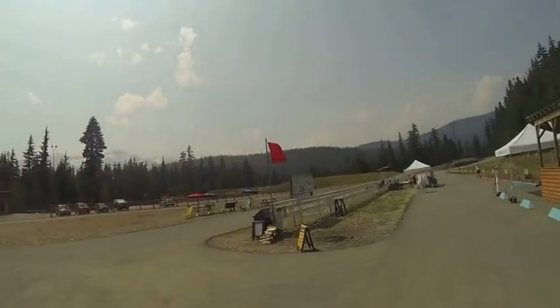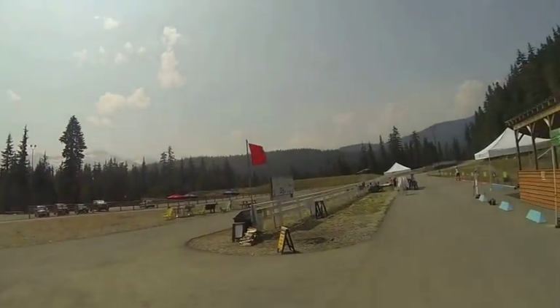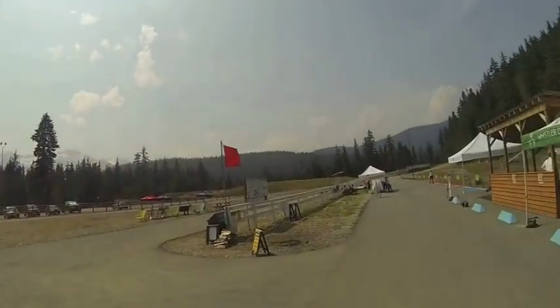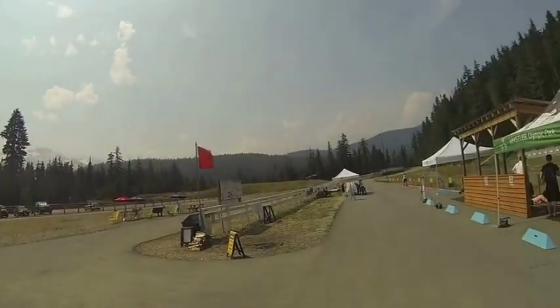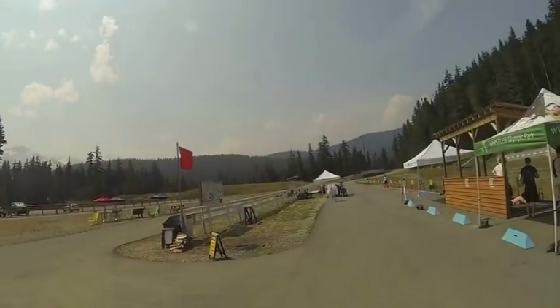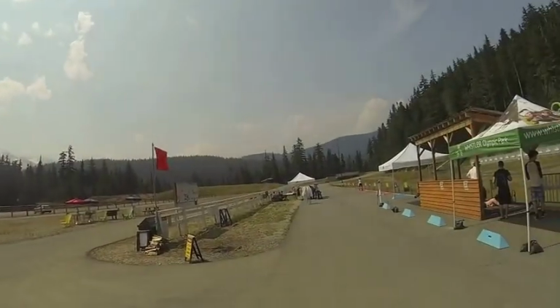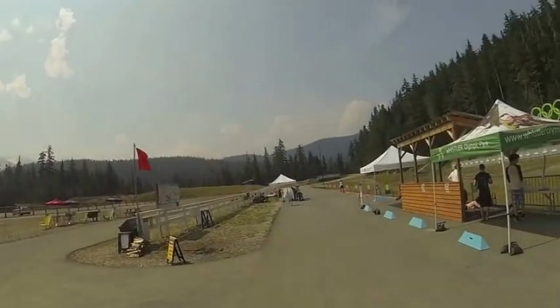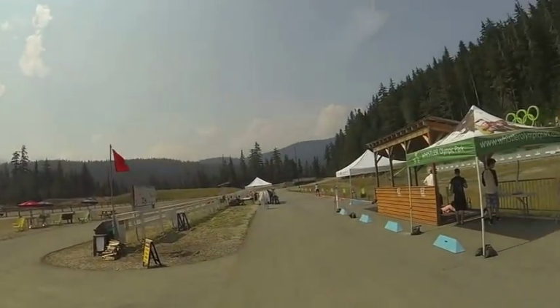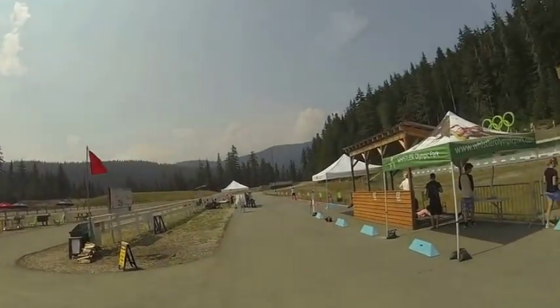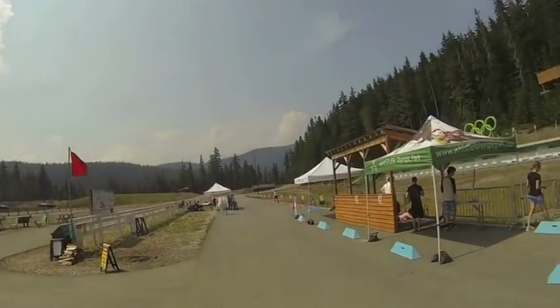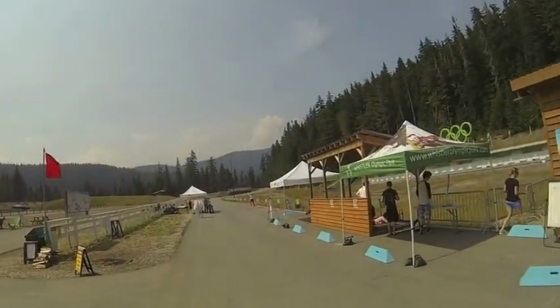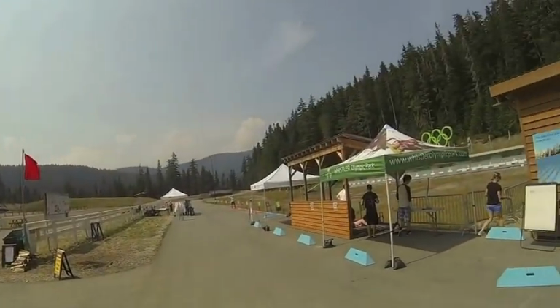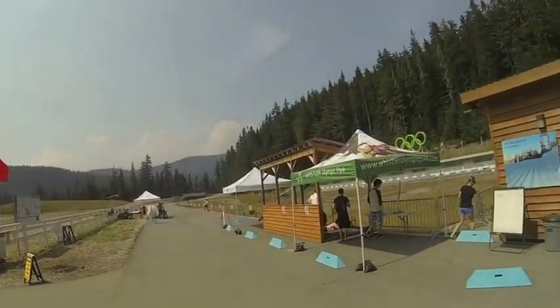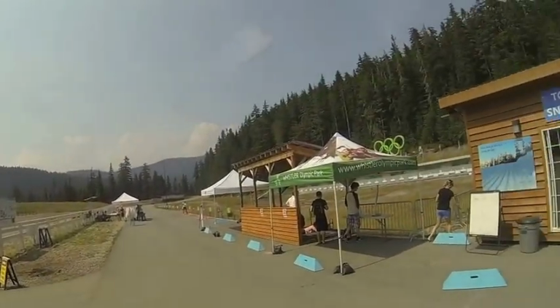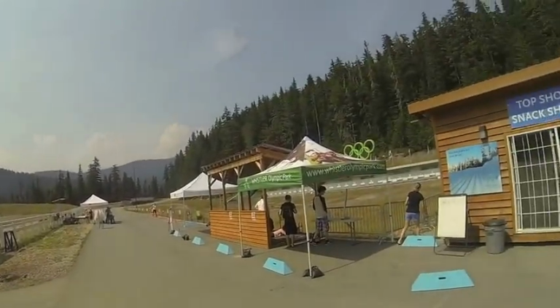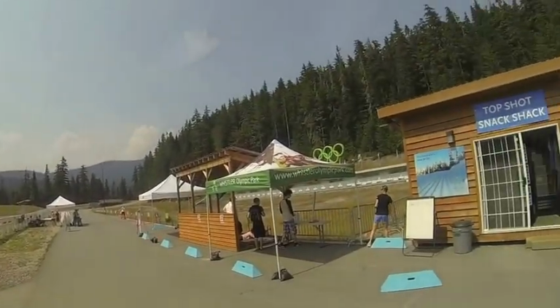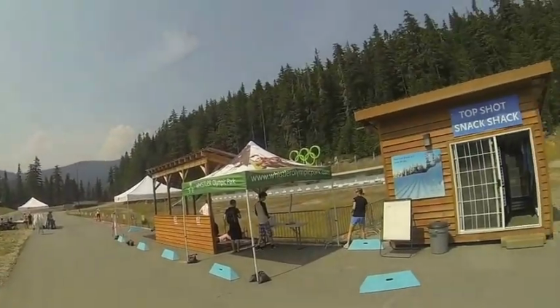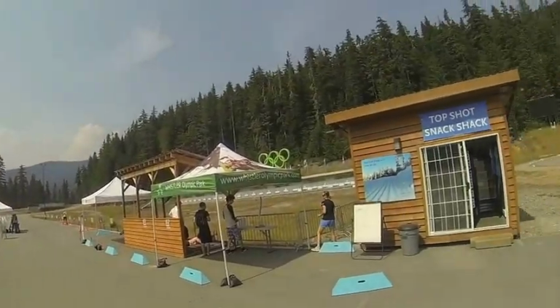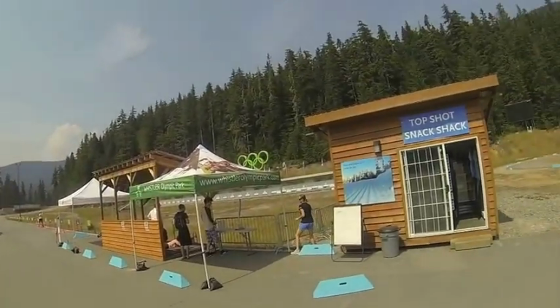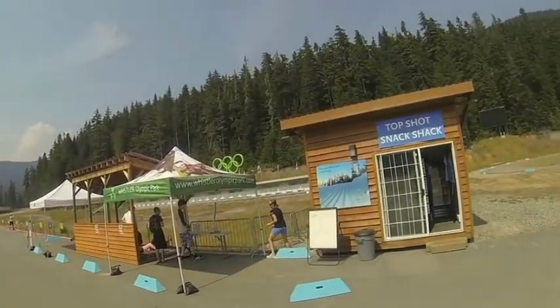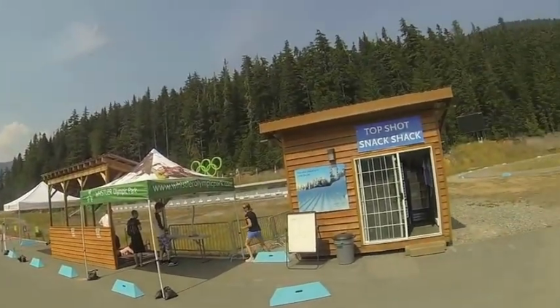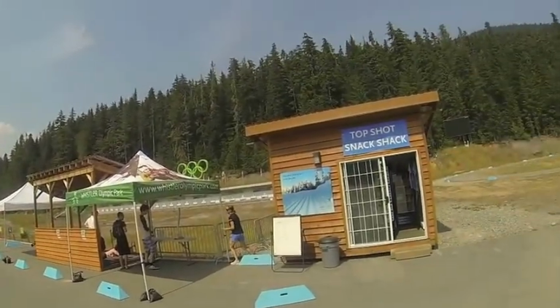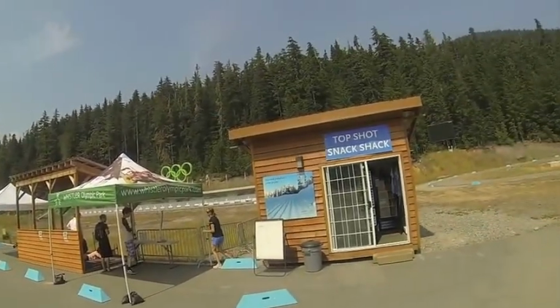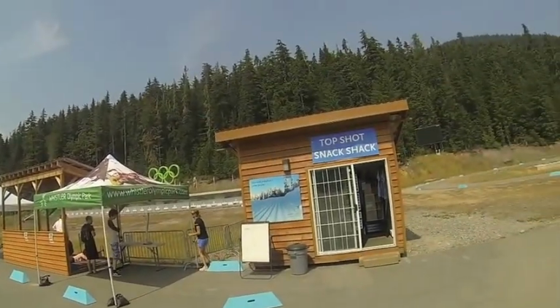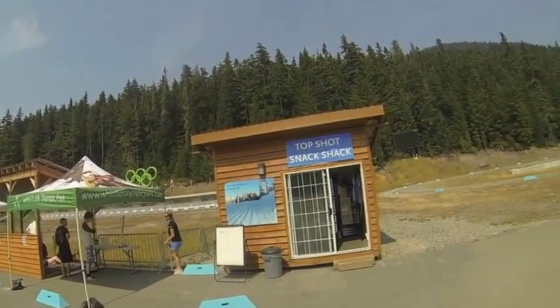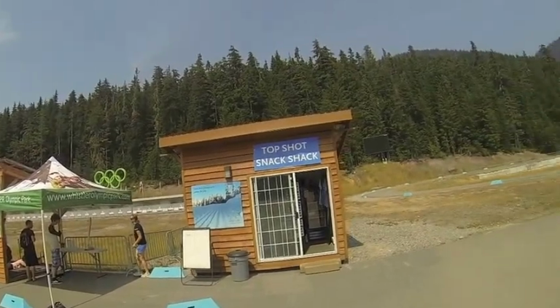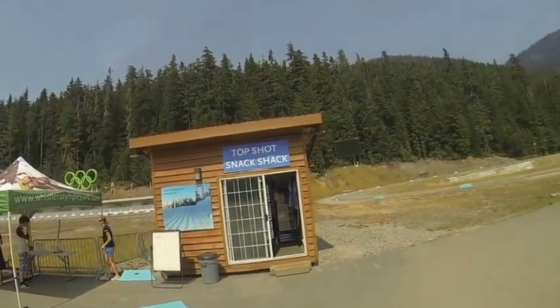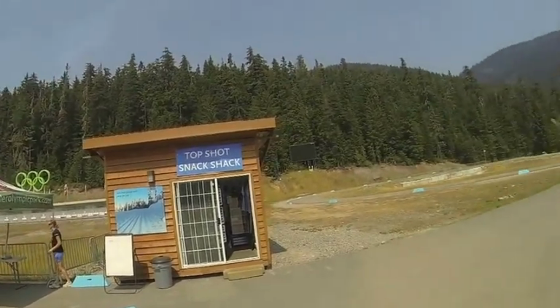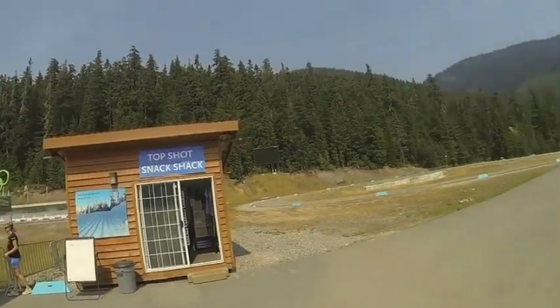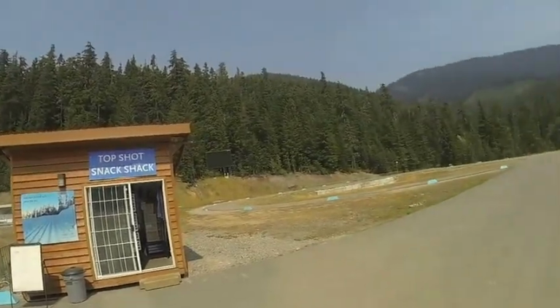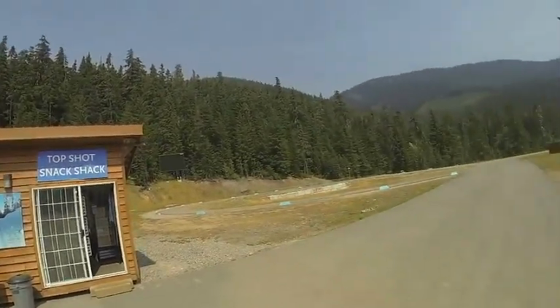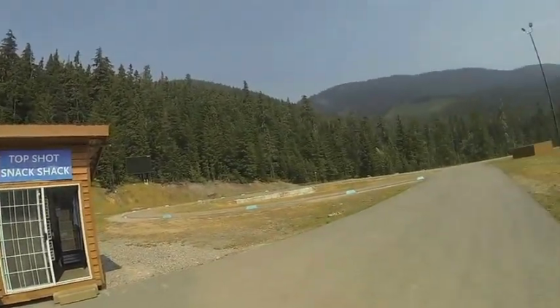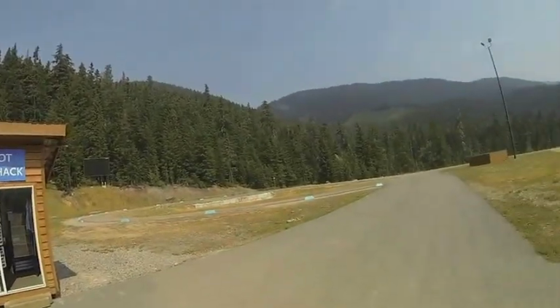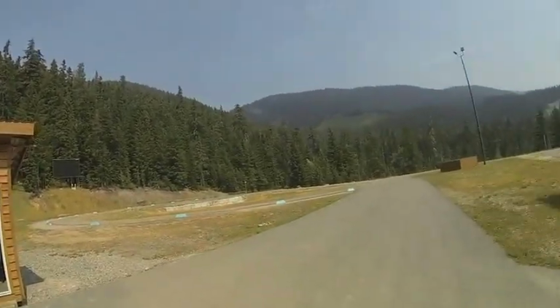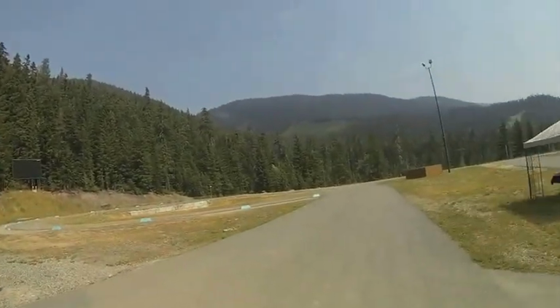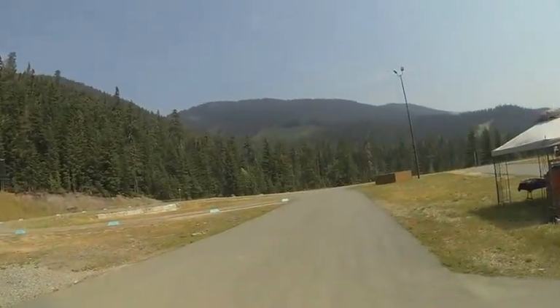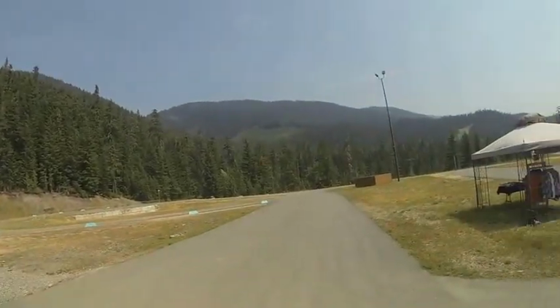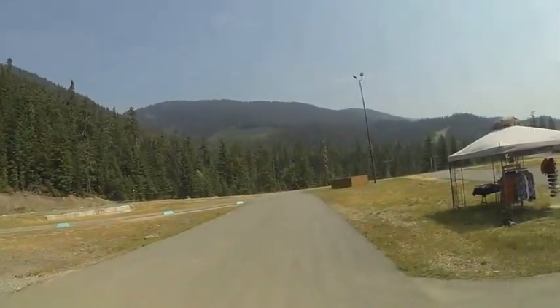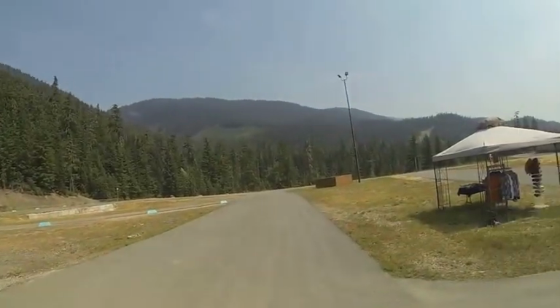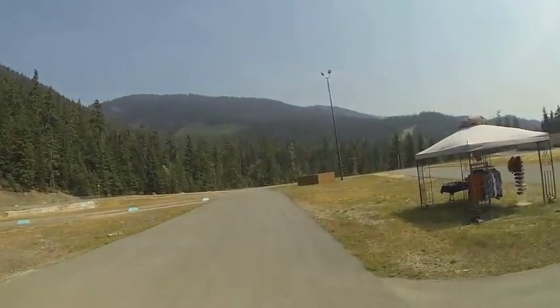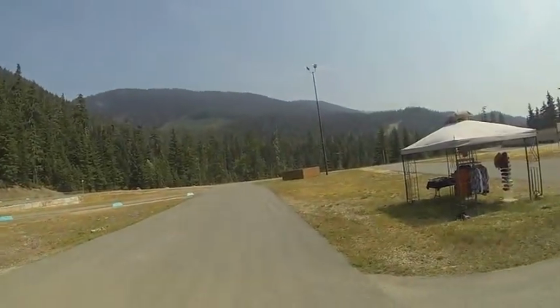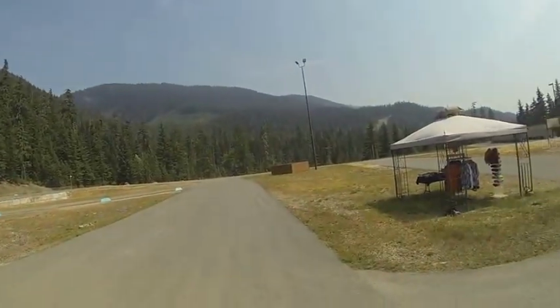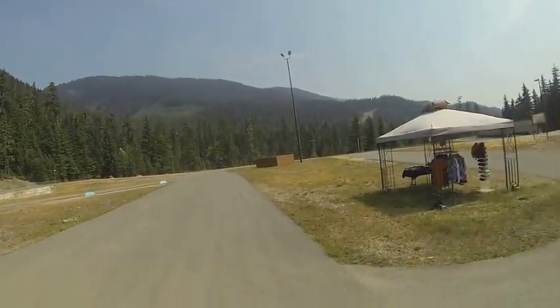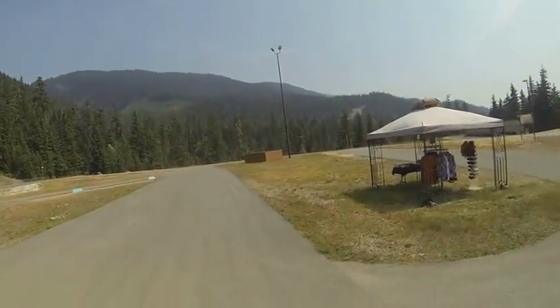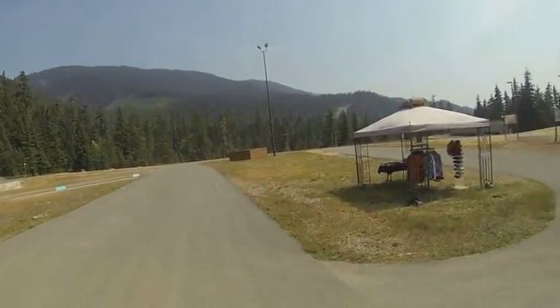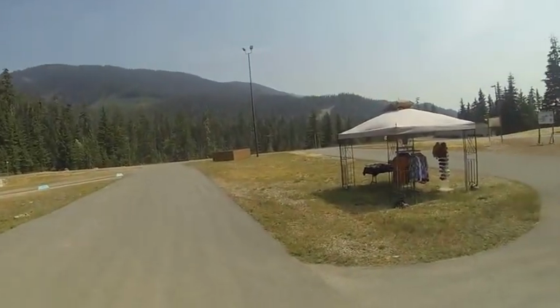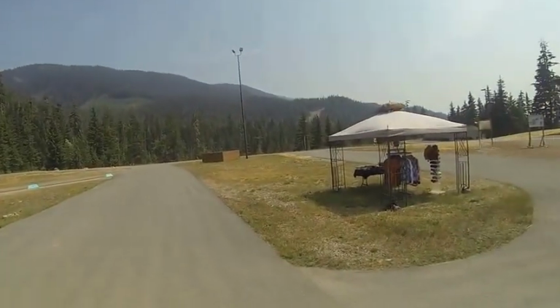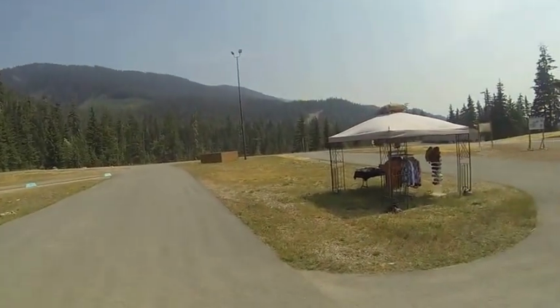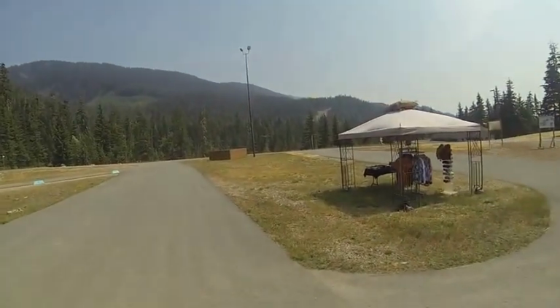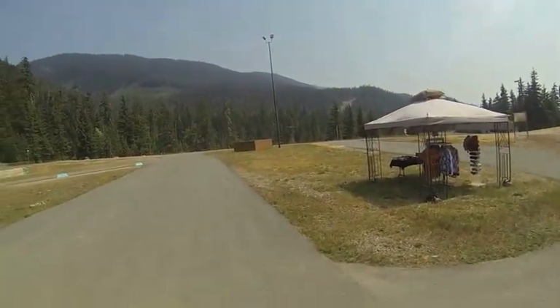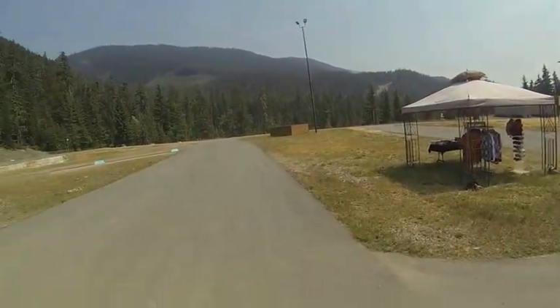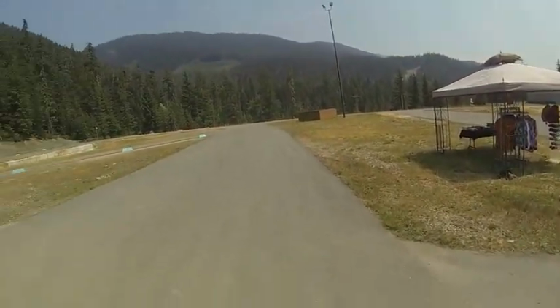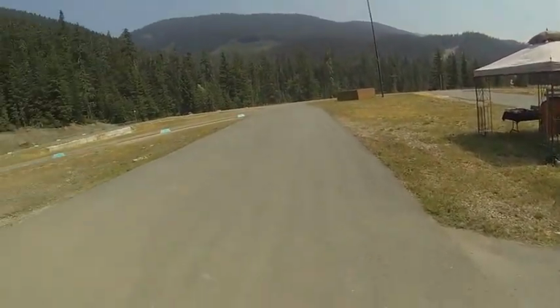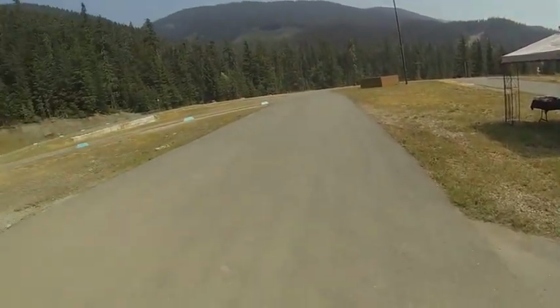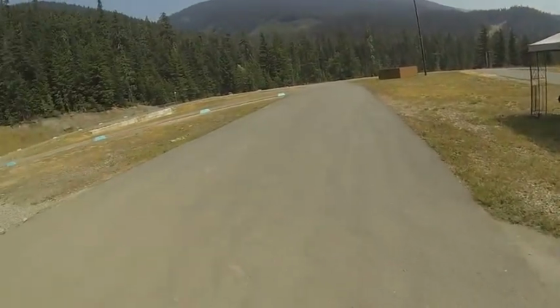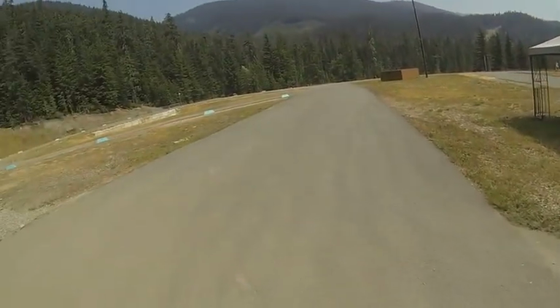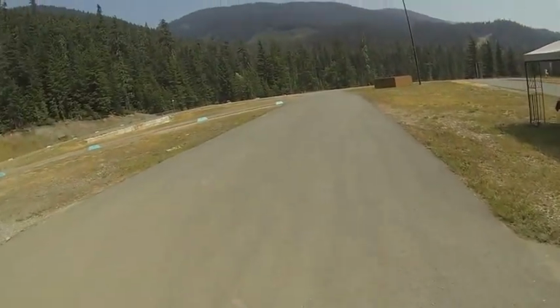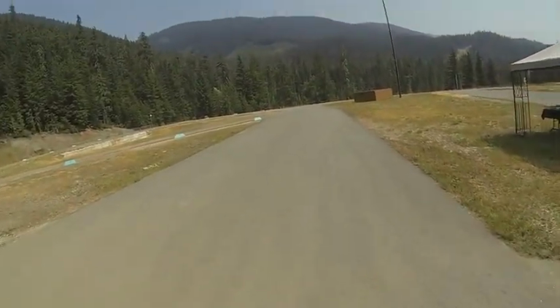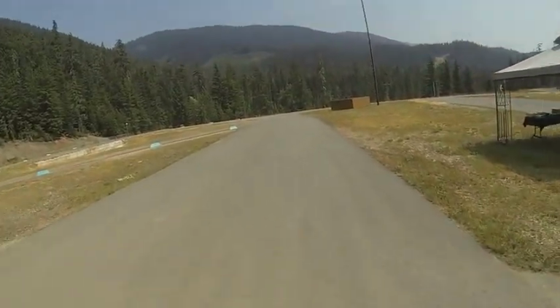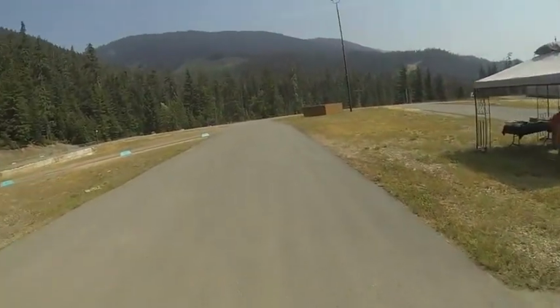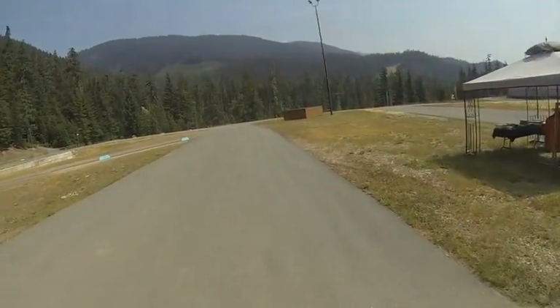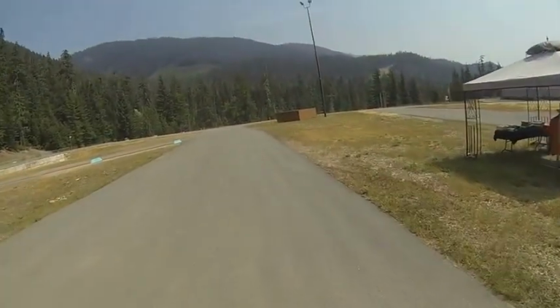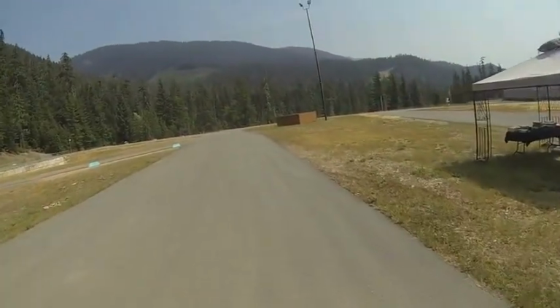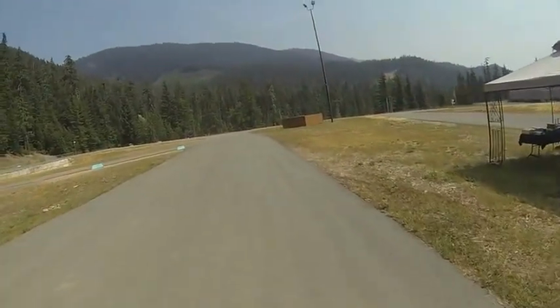Hello and welcome to Whistler Olympic Park. My name is Clayton Whitman and I'm going to take you on a tour of the three kilometer summer biathlon course.